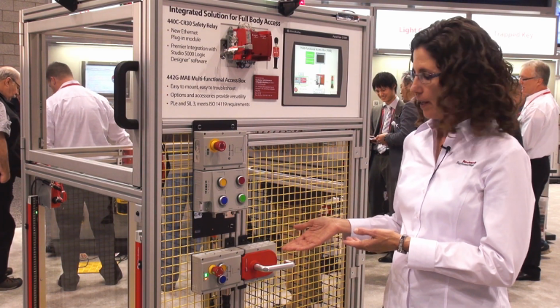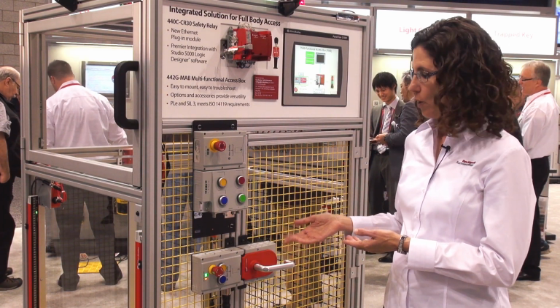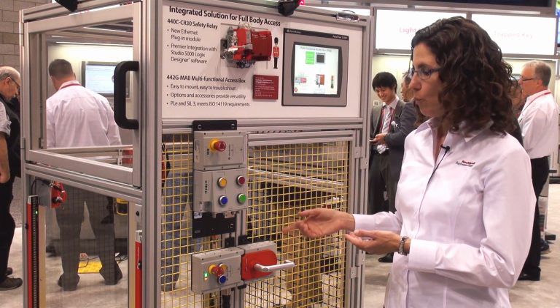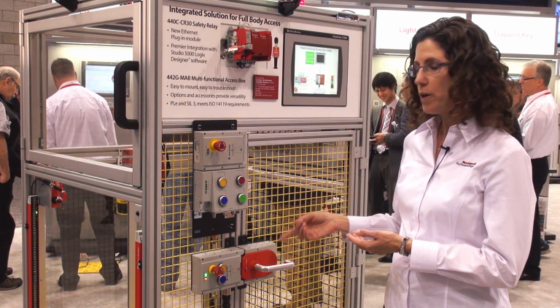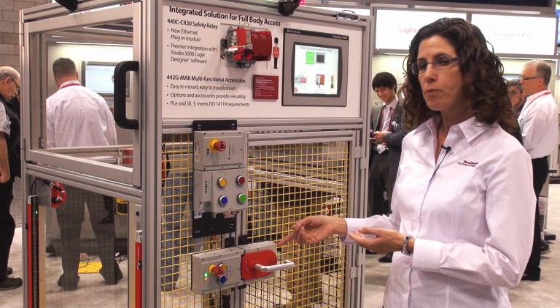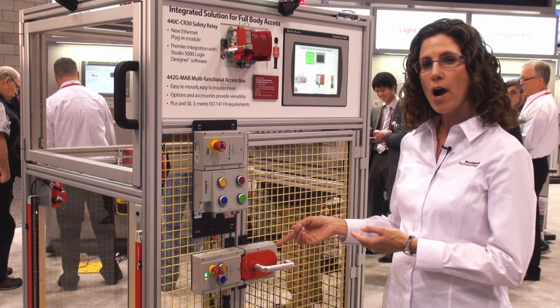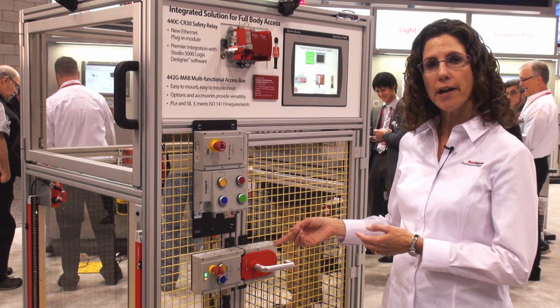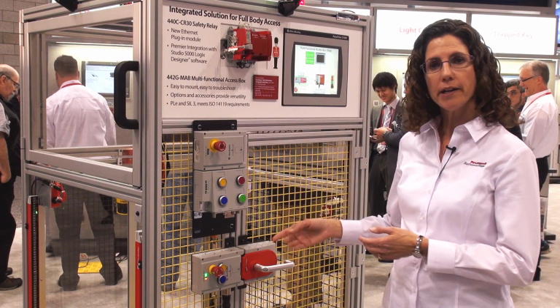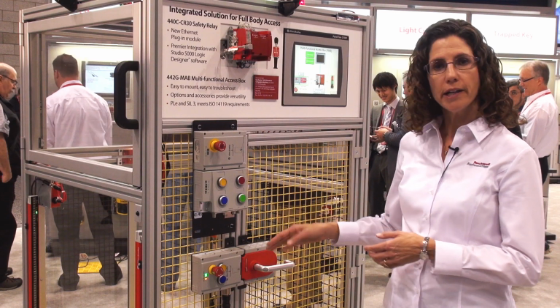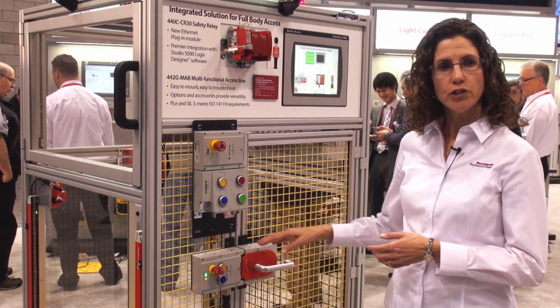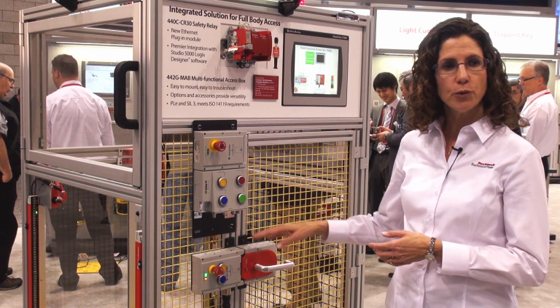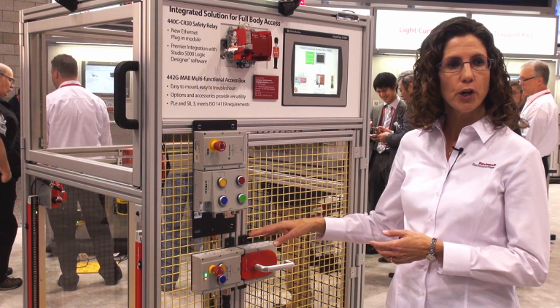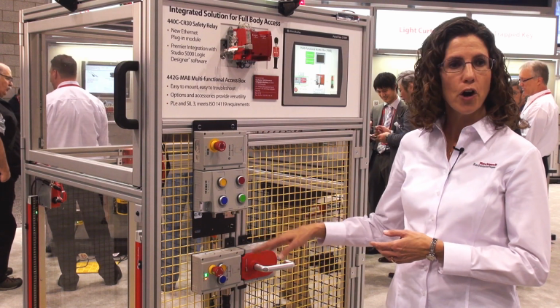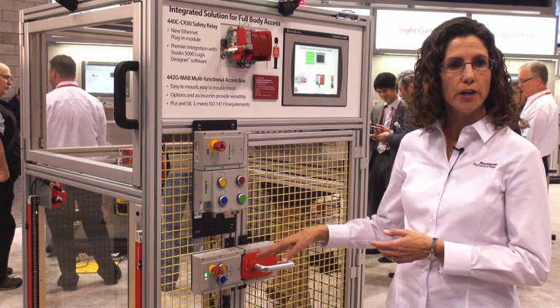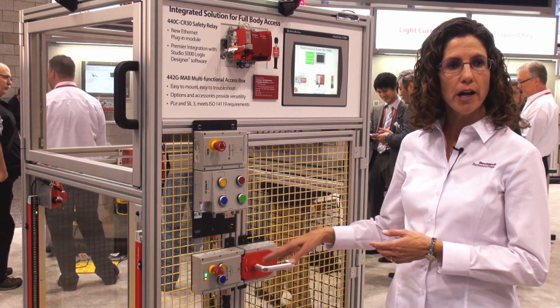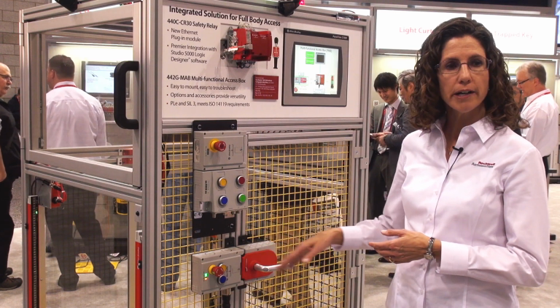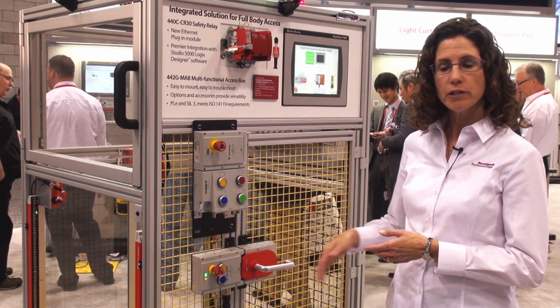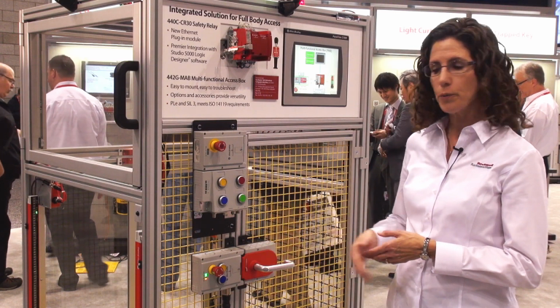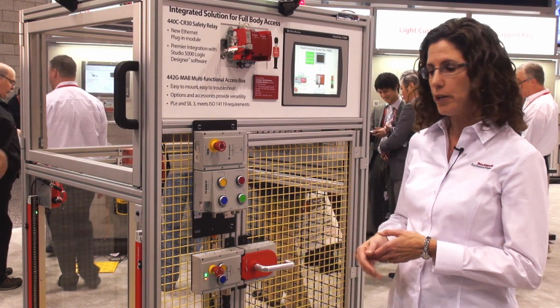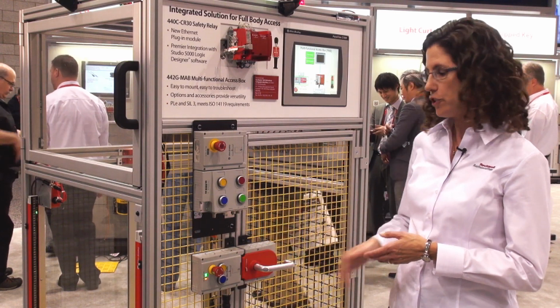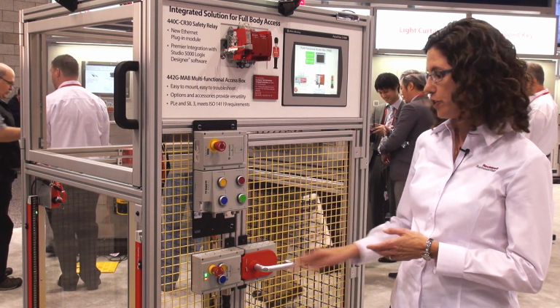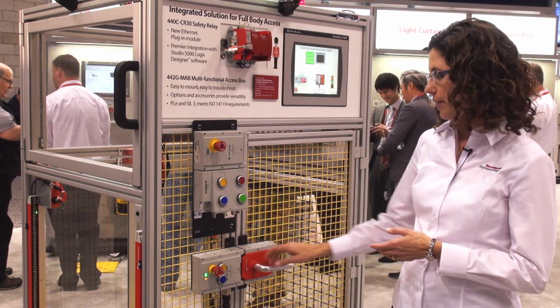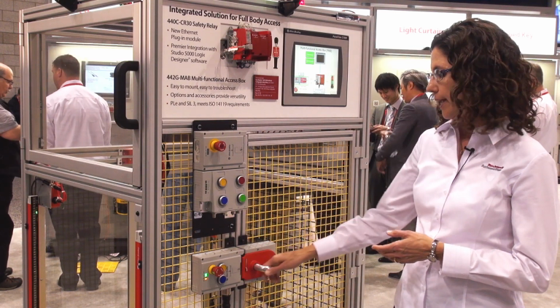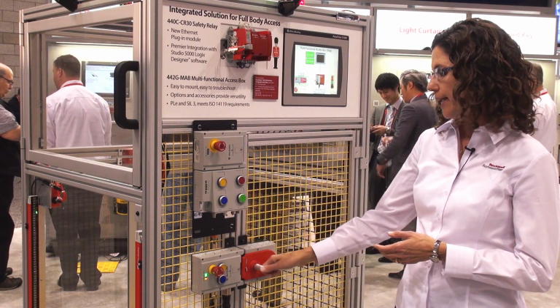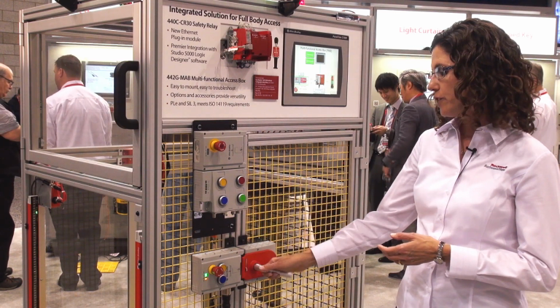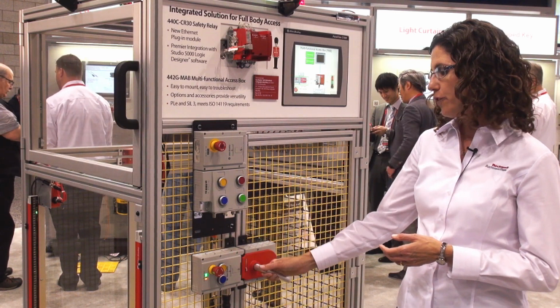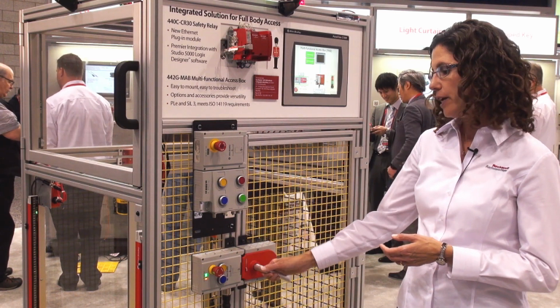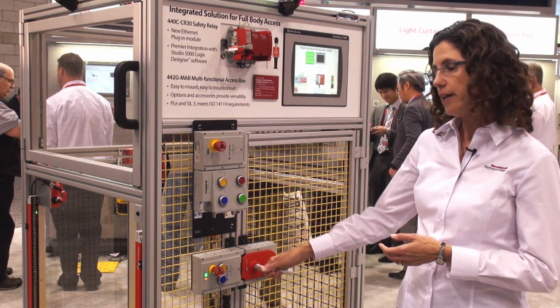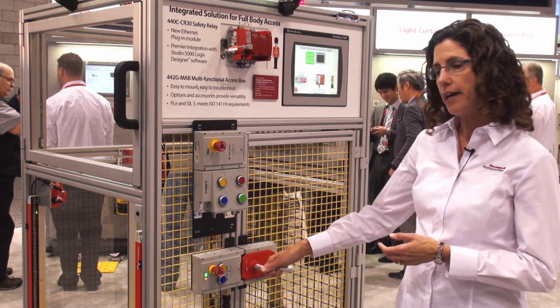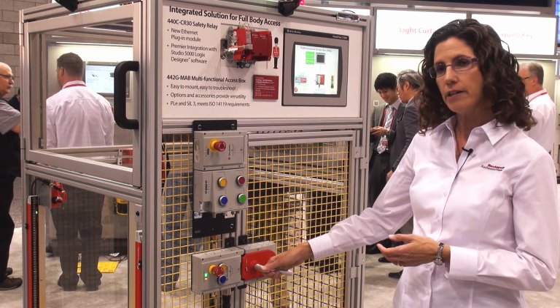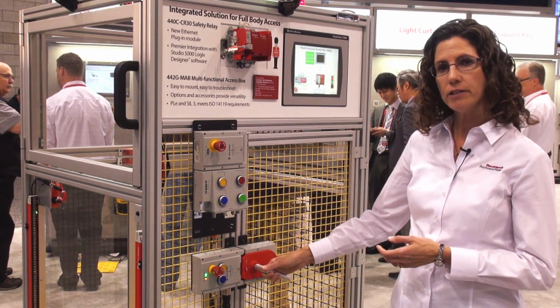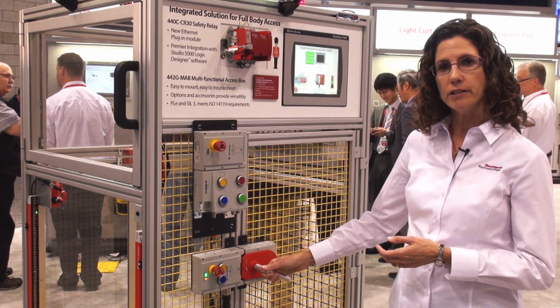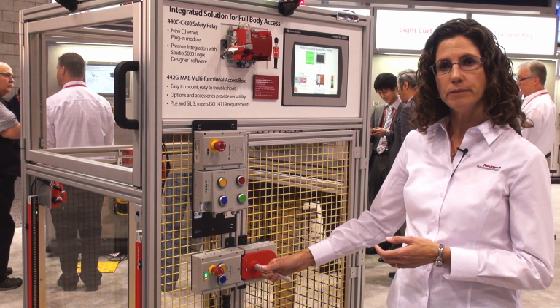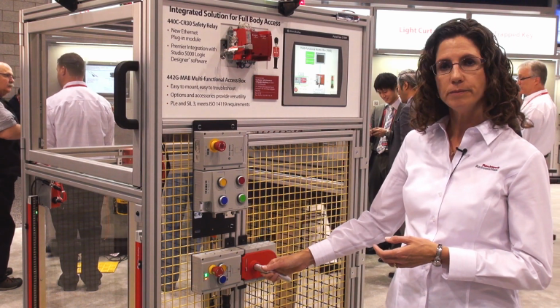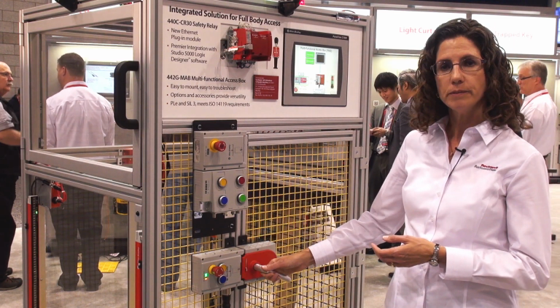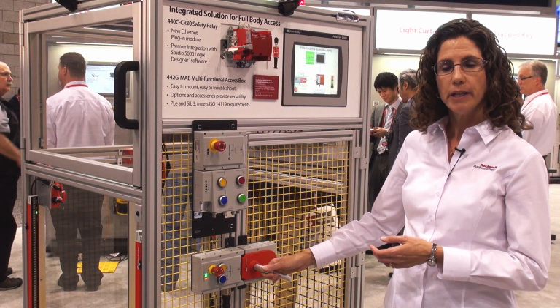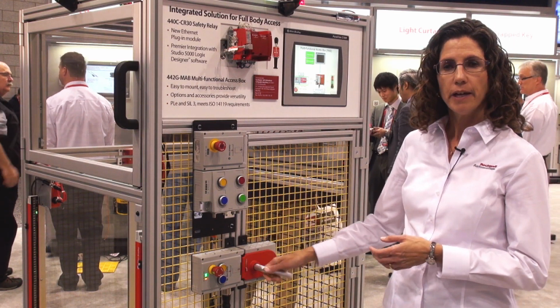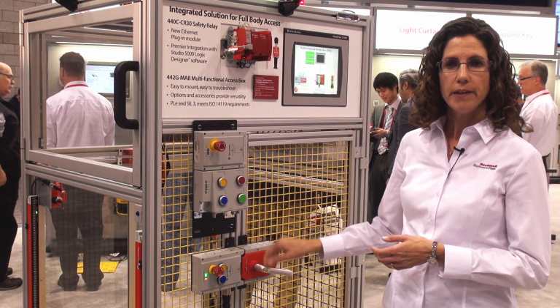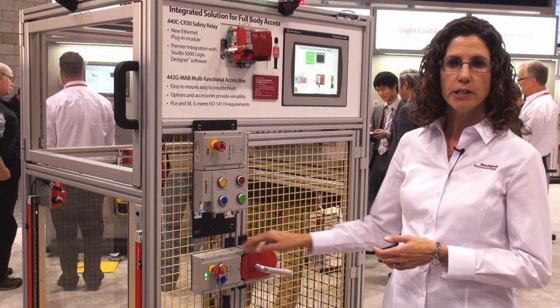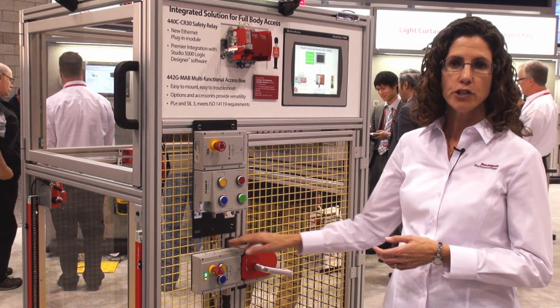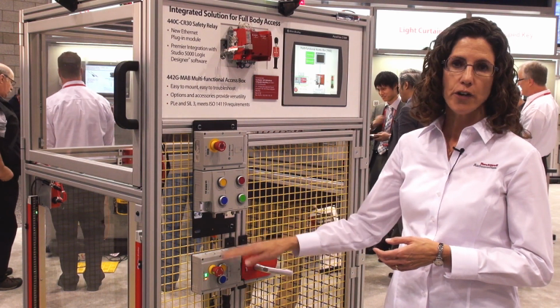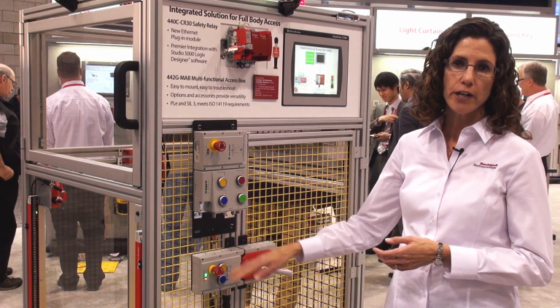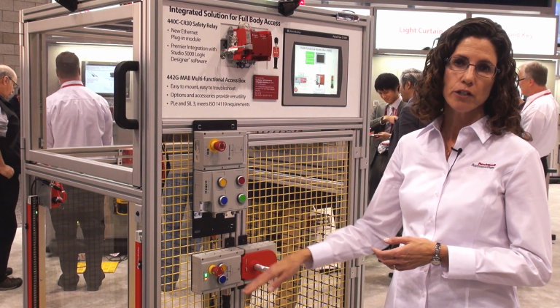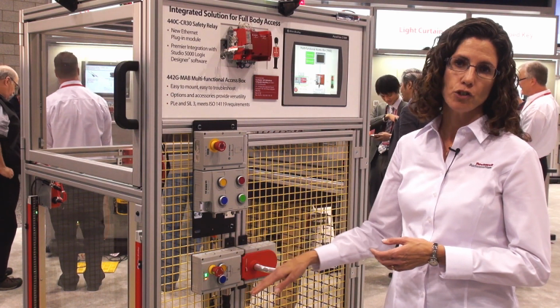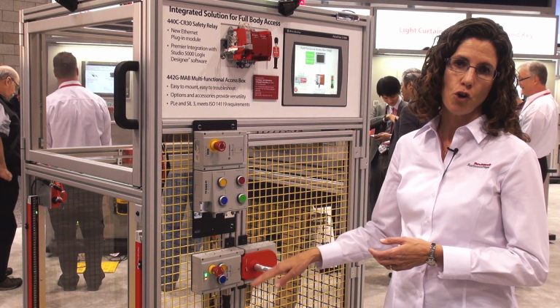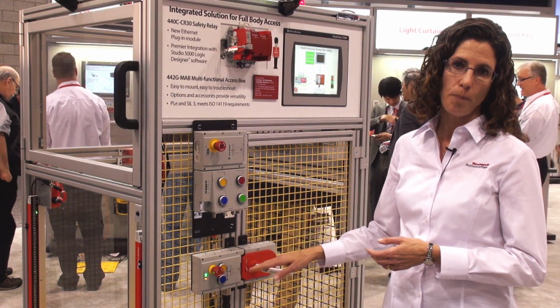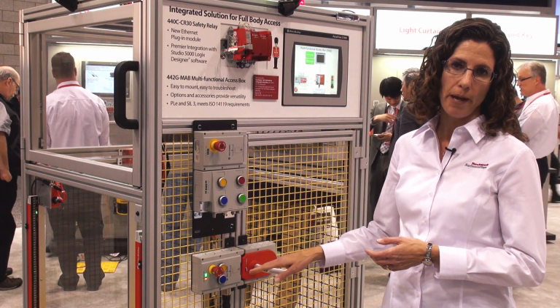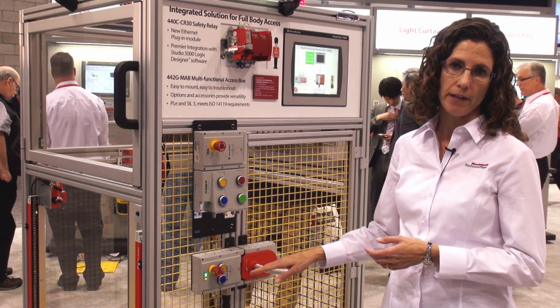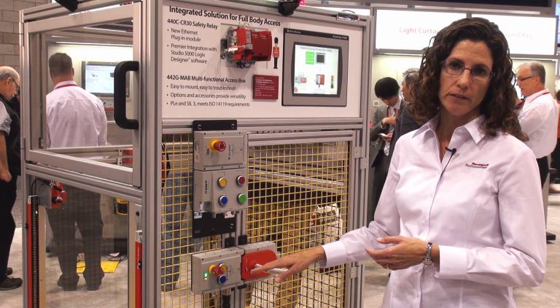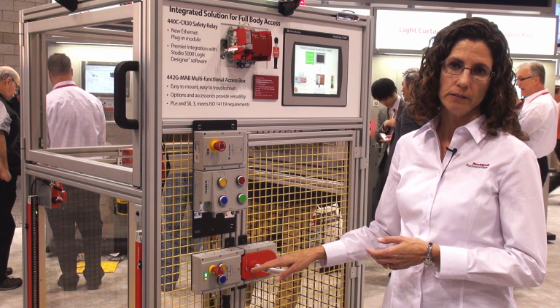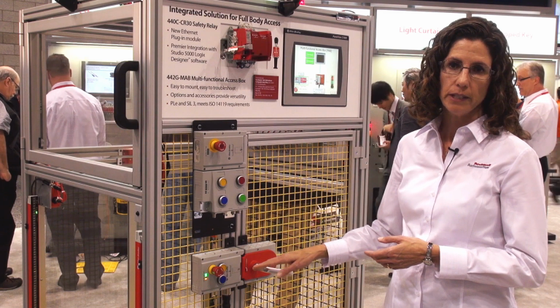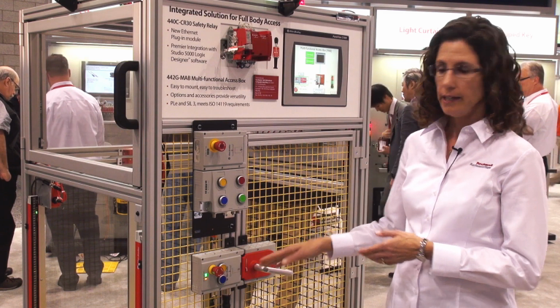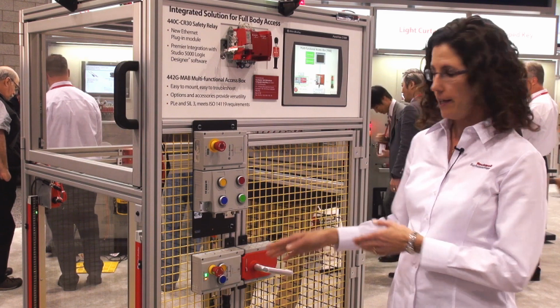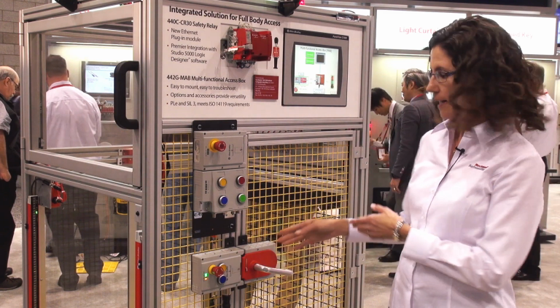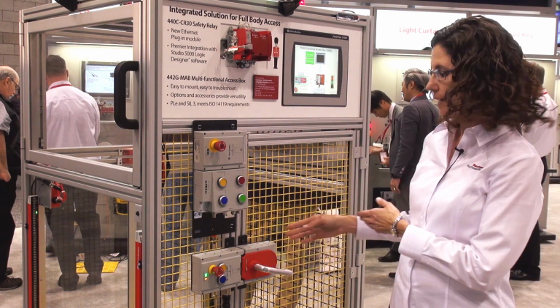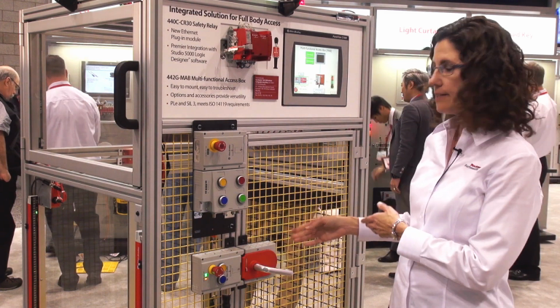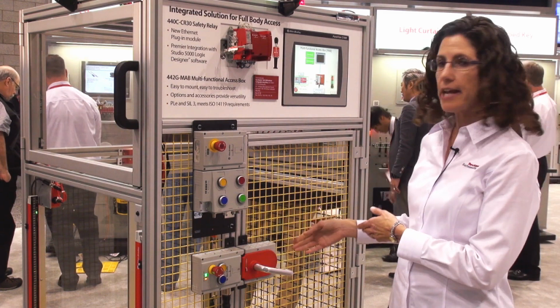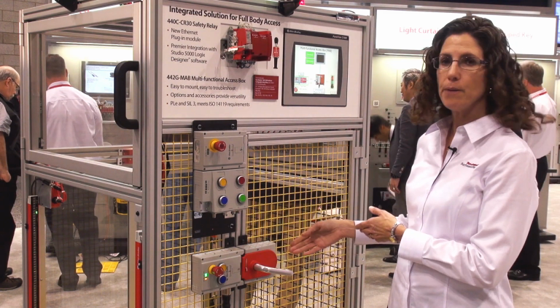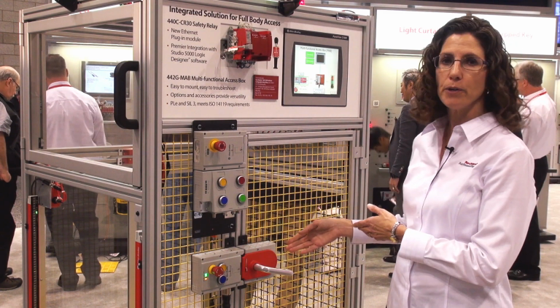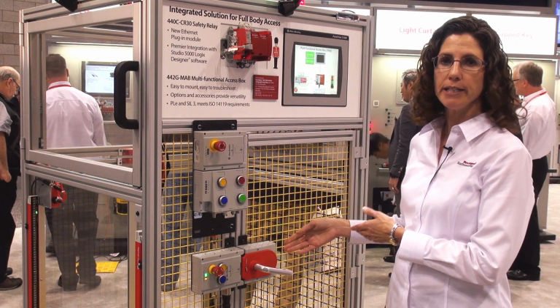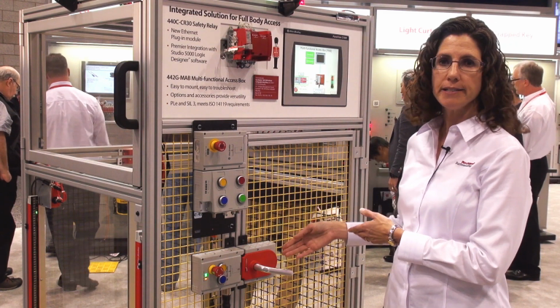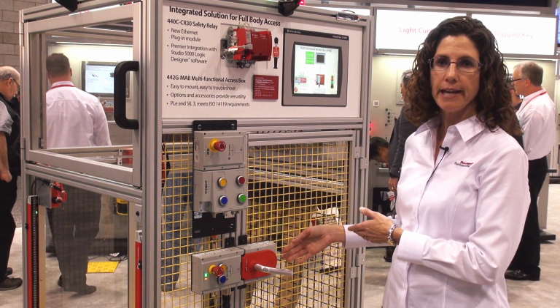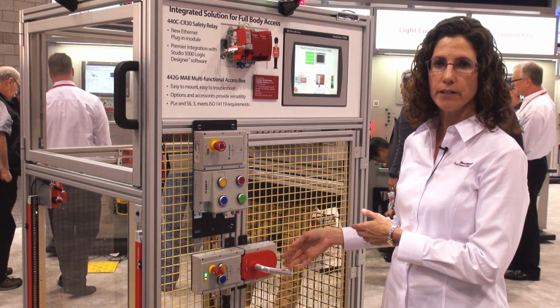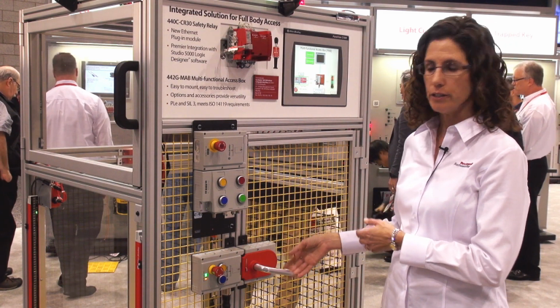One product gets you a guard locking switch, integrated handle, the integrated control panel, and an escape release handle.